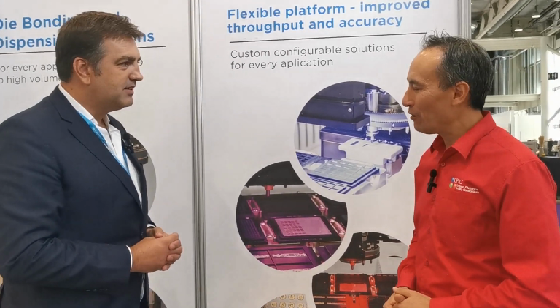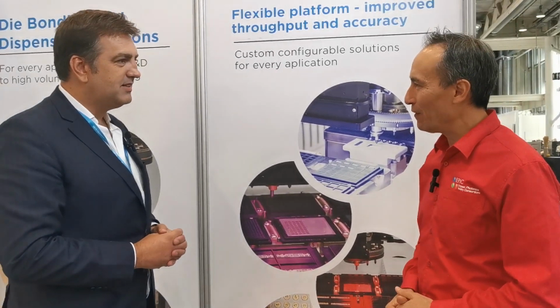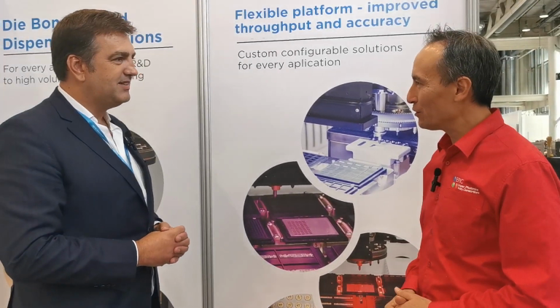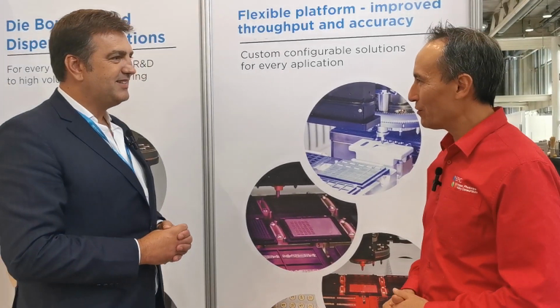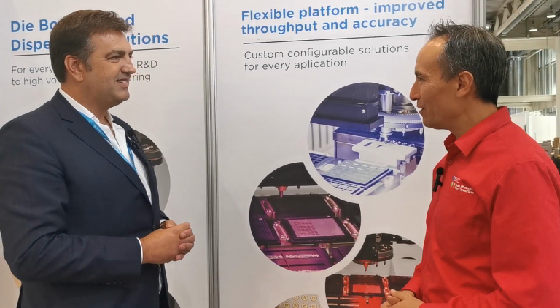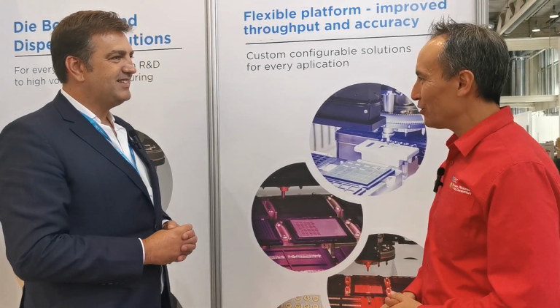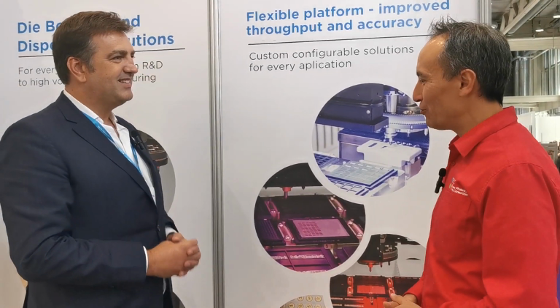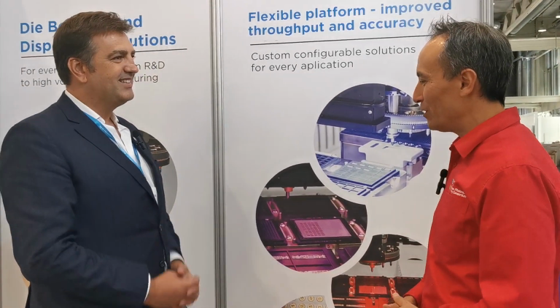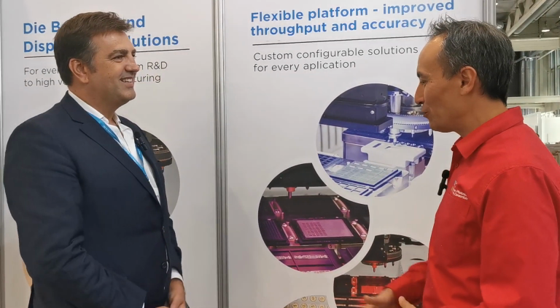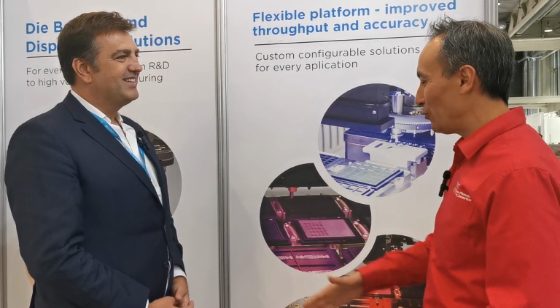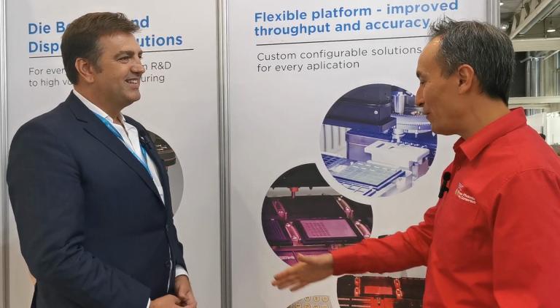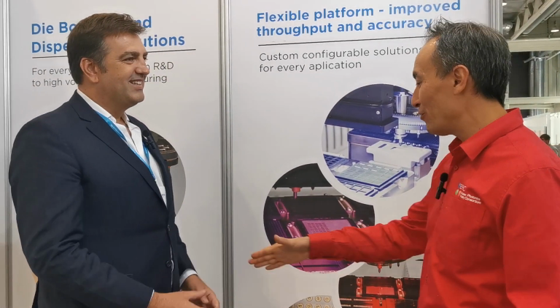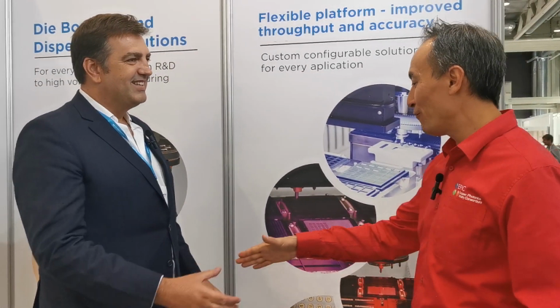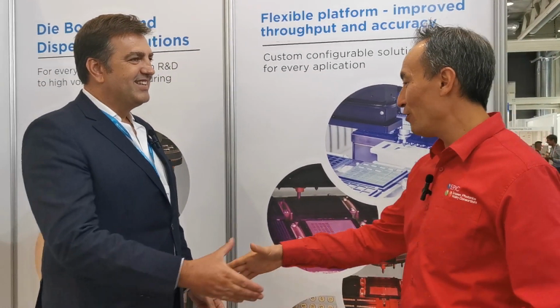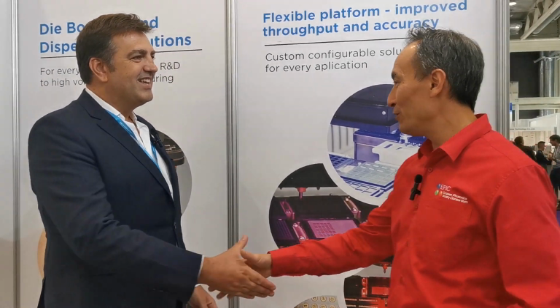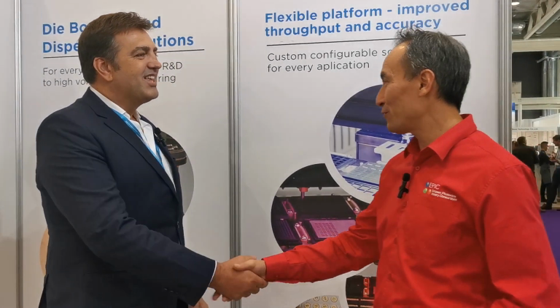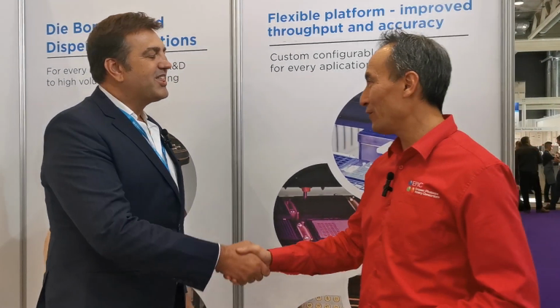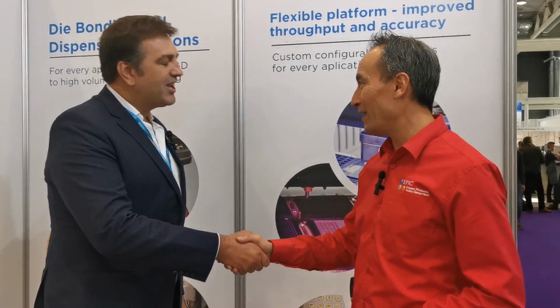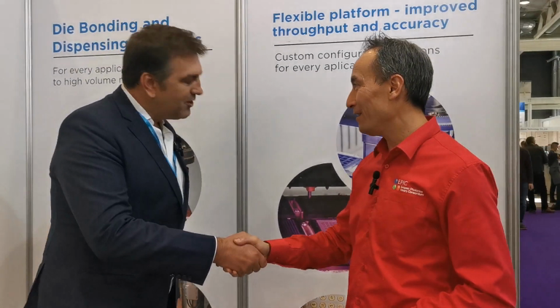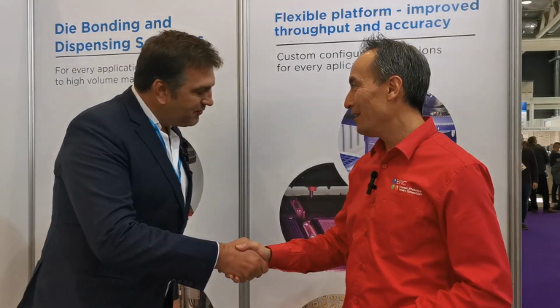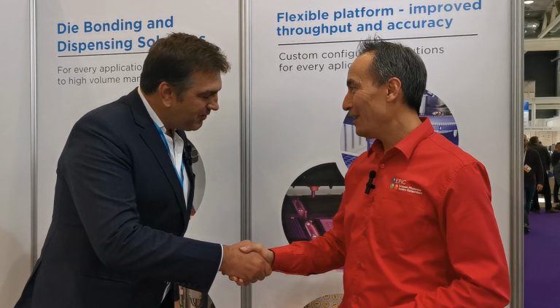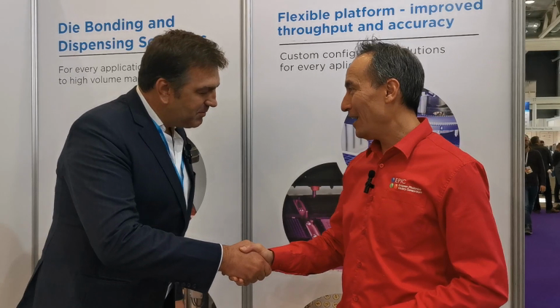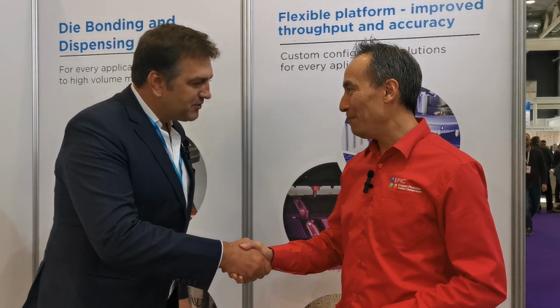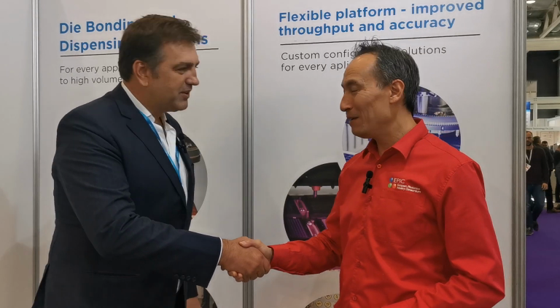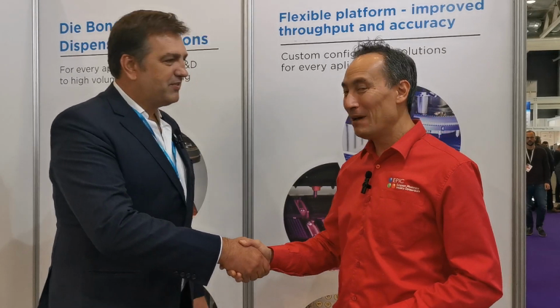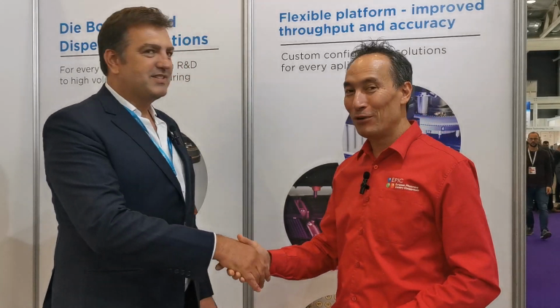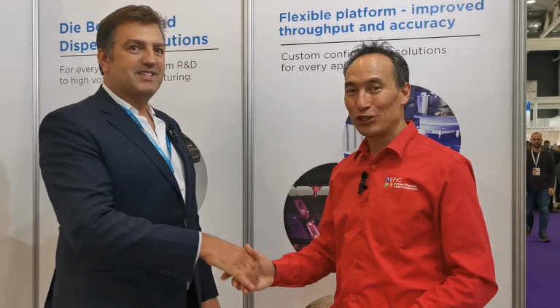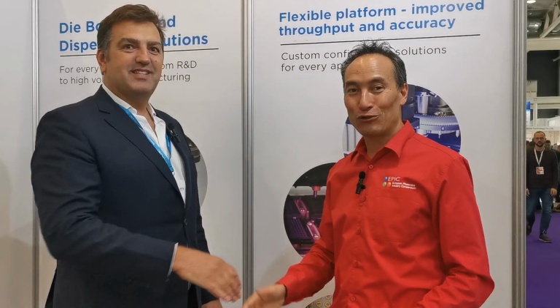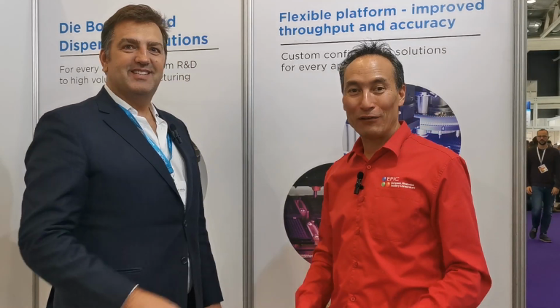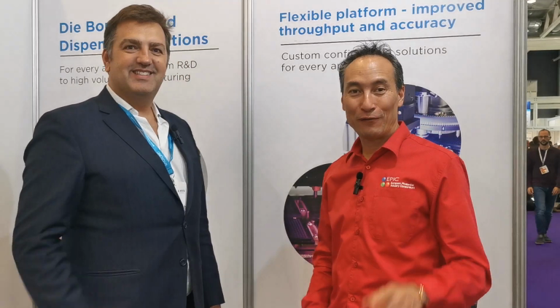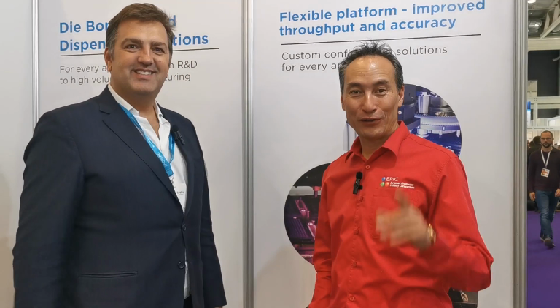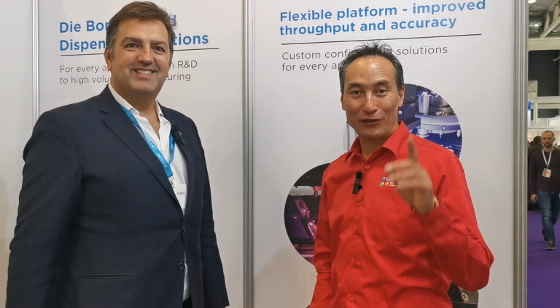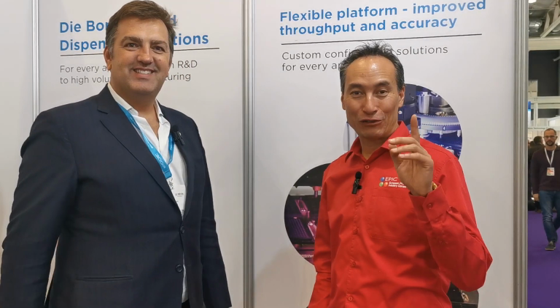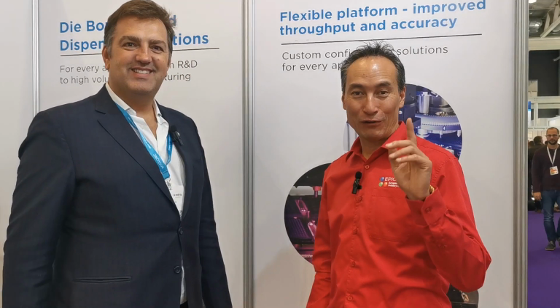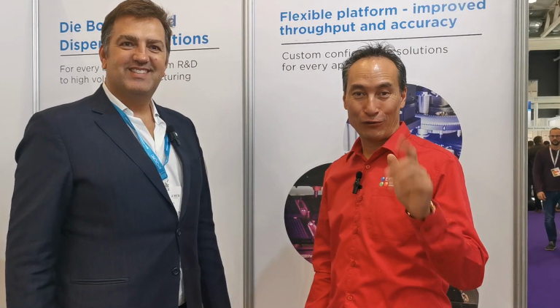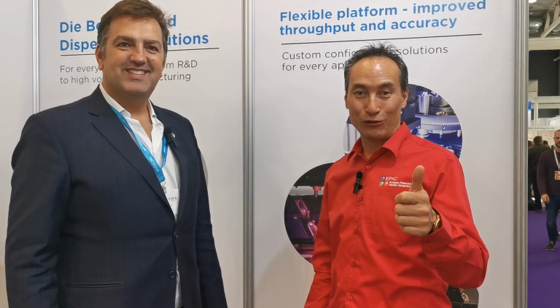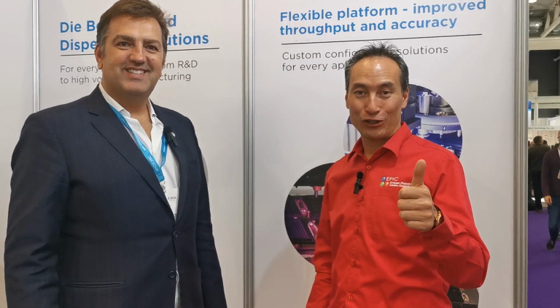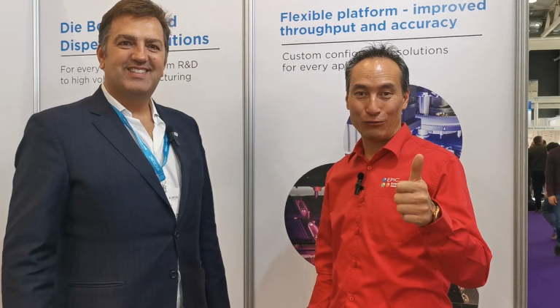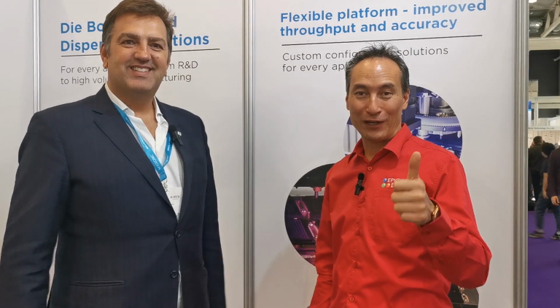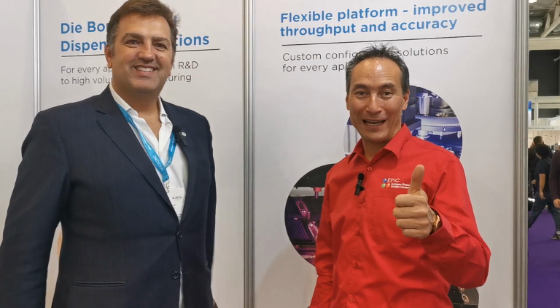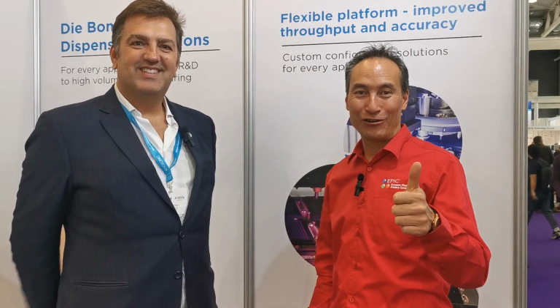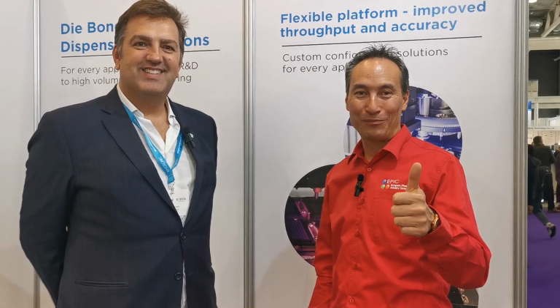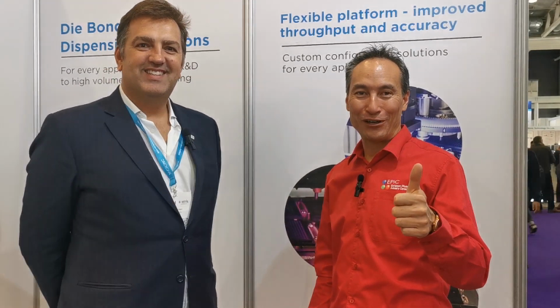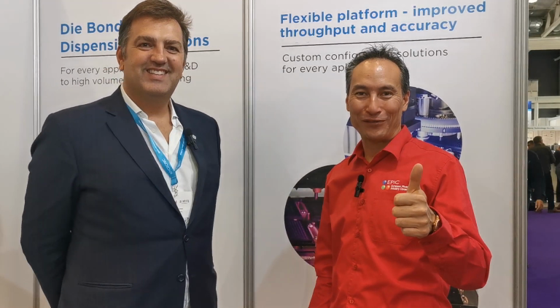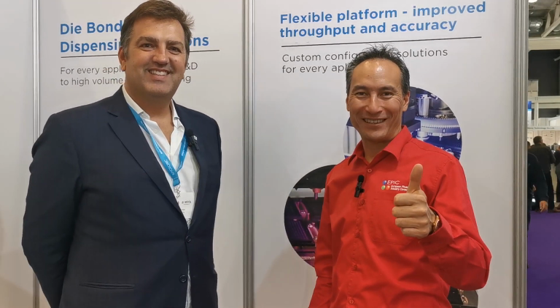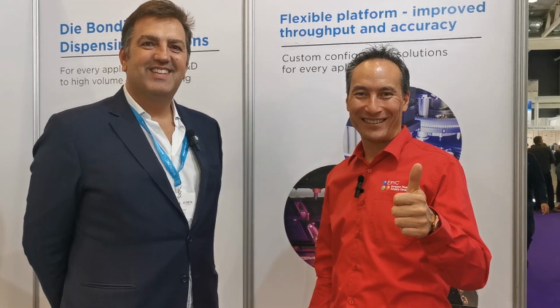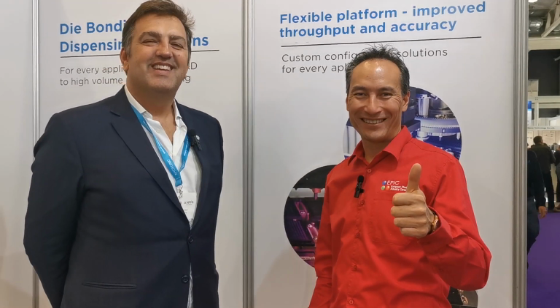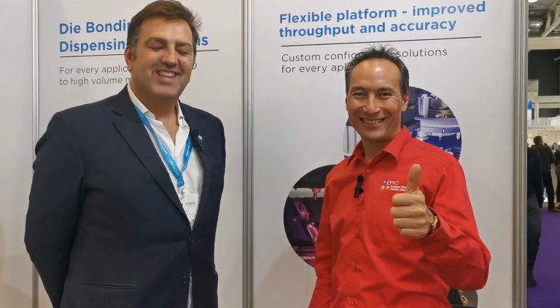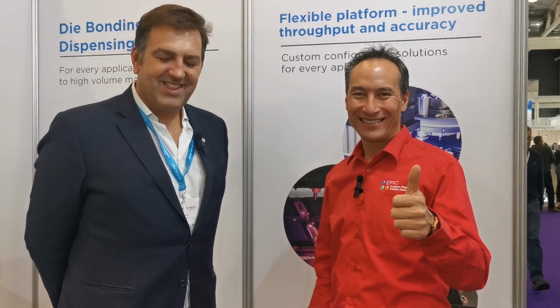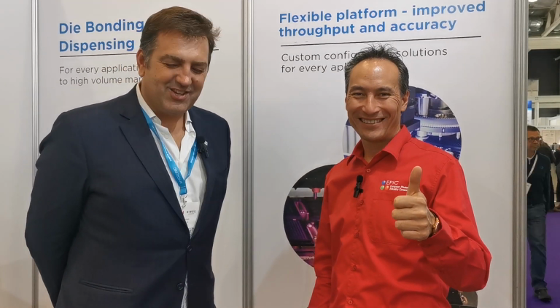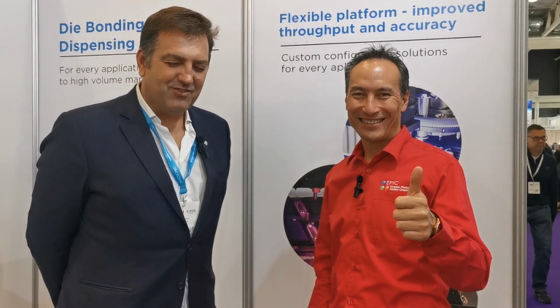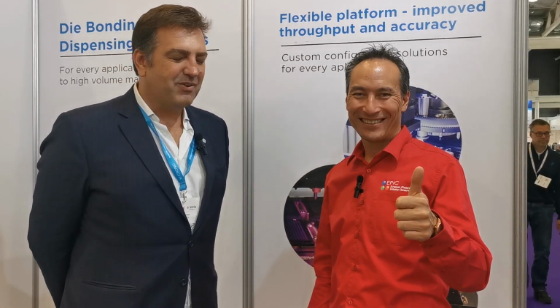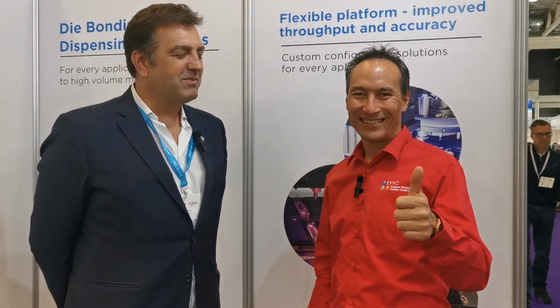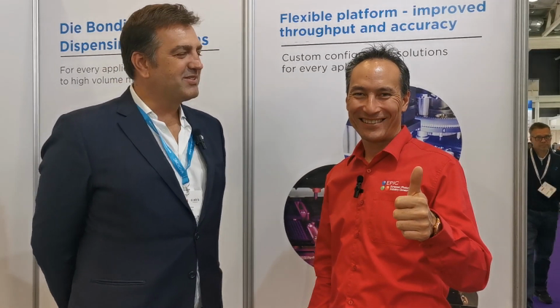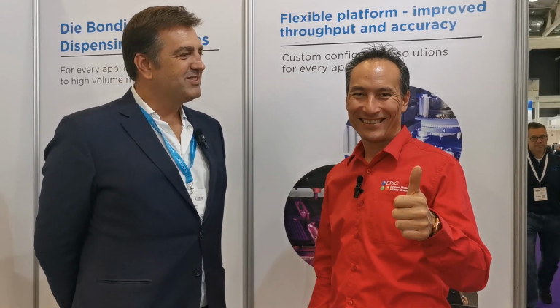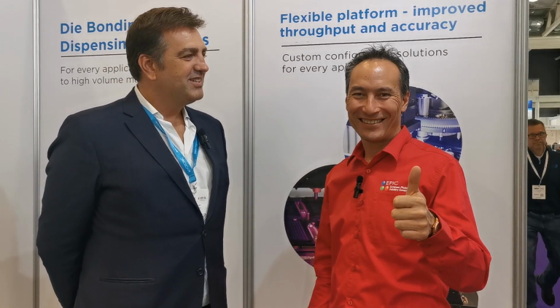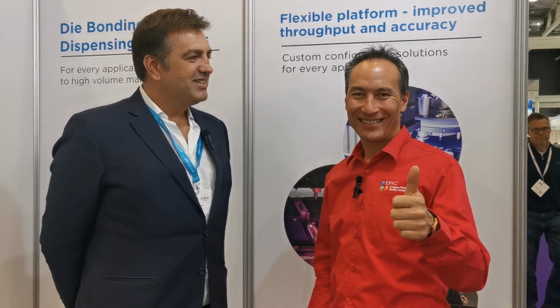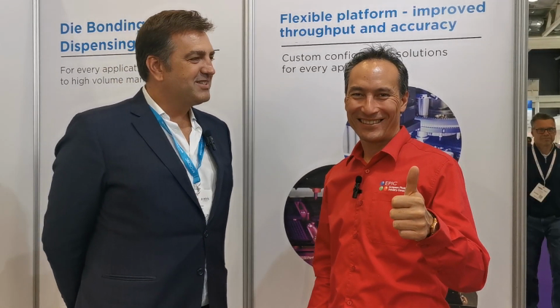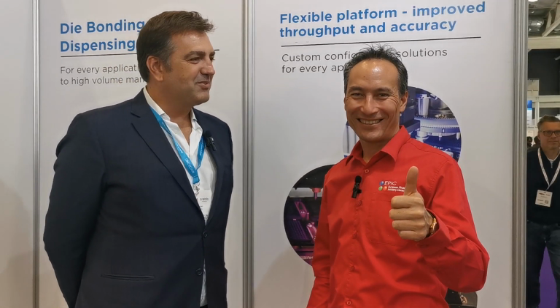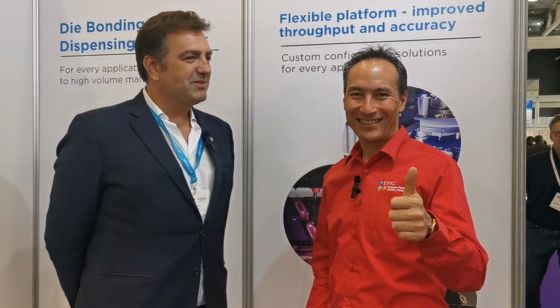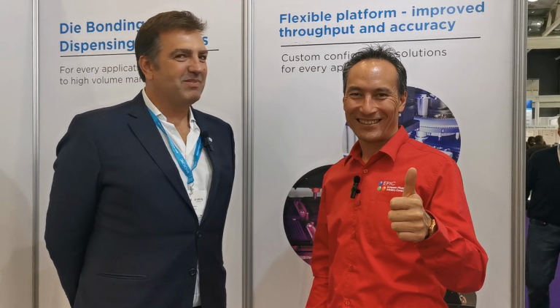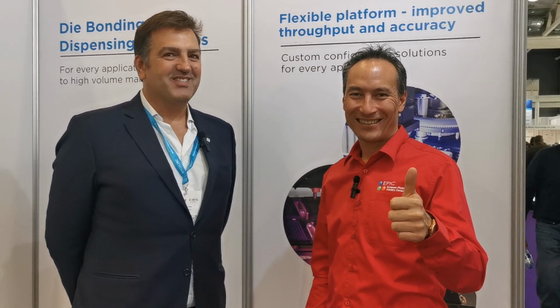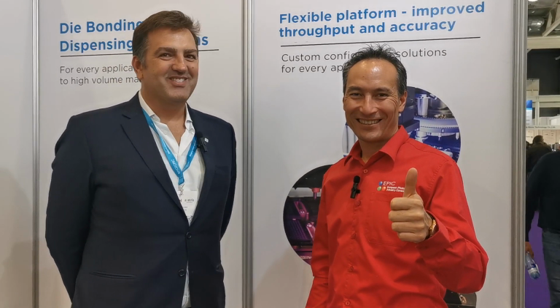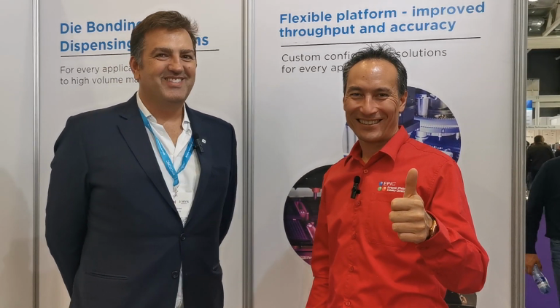That's fantastic — it really reflects what the industry needs. Thank you very much. Thank you to the EPIC members driving the photonics revolution. We're glad you're part of it. It's a great pleasure.